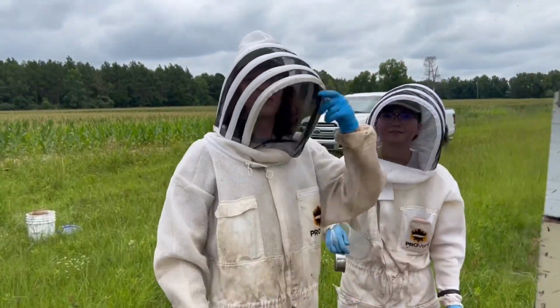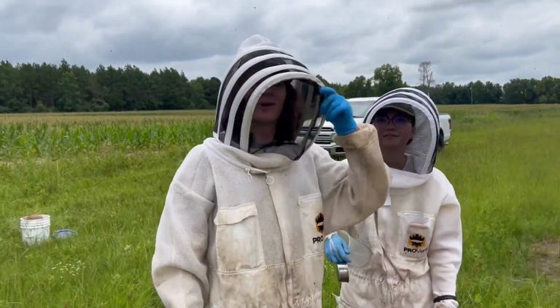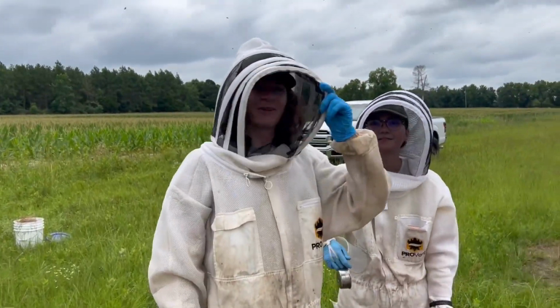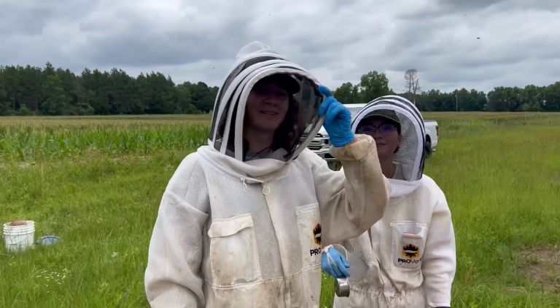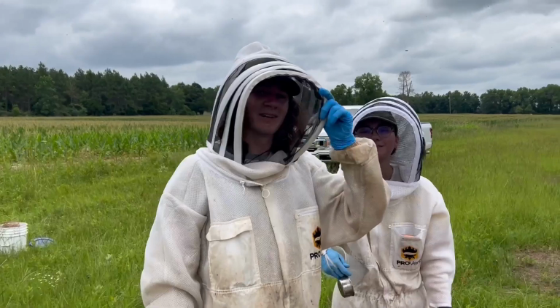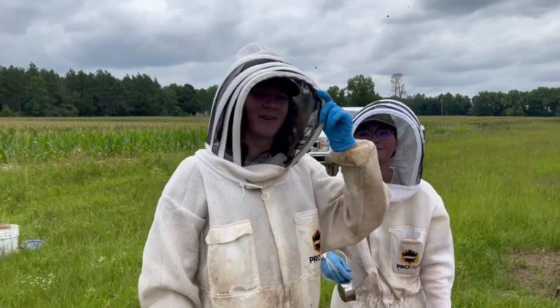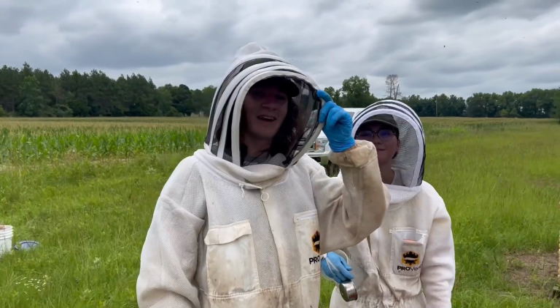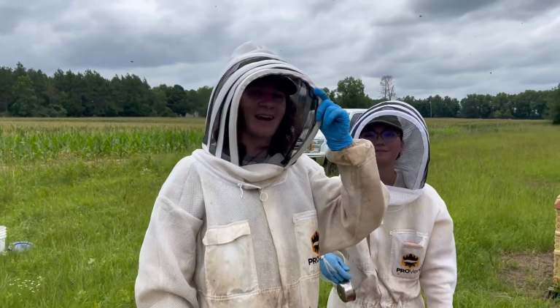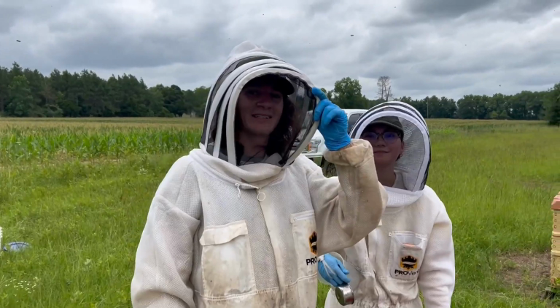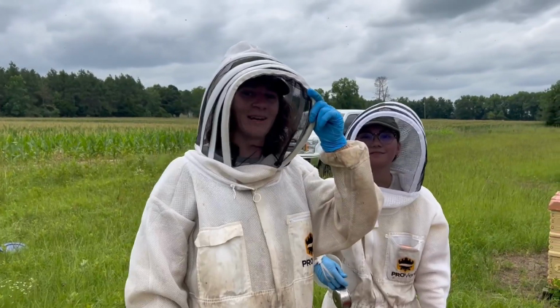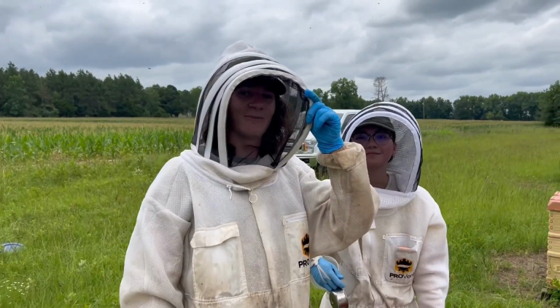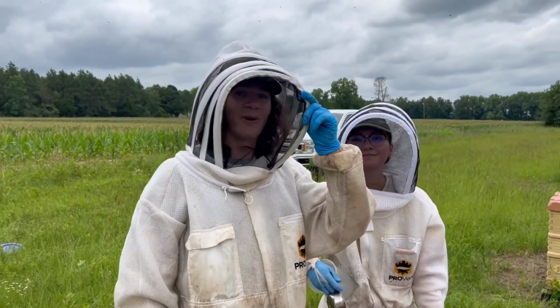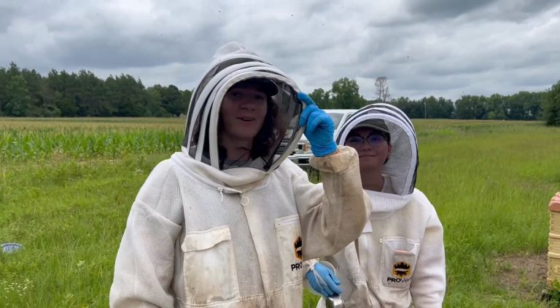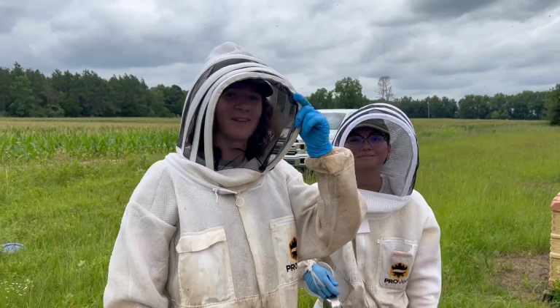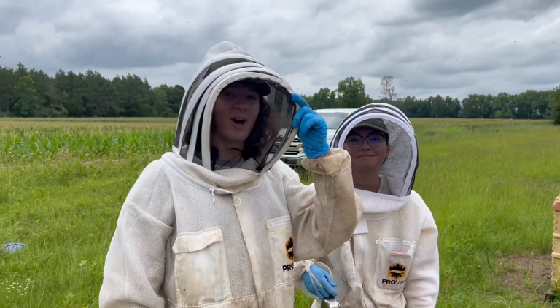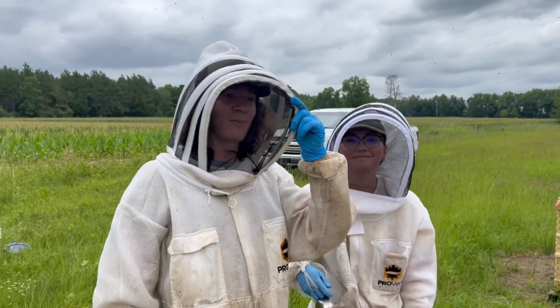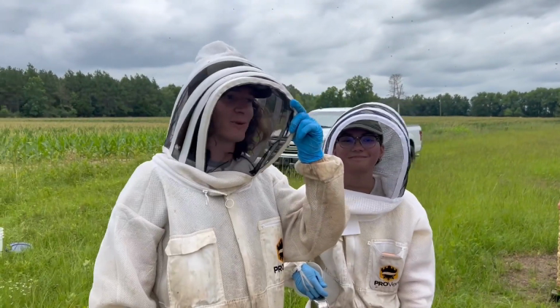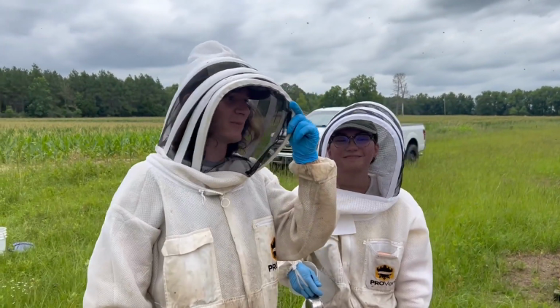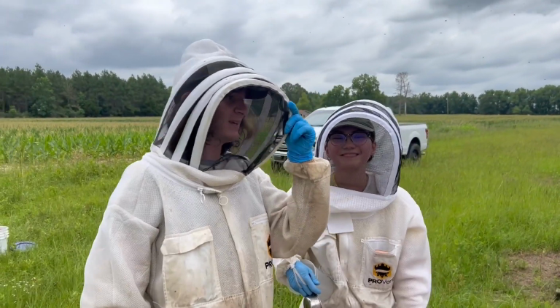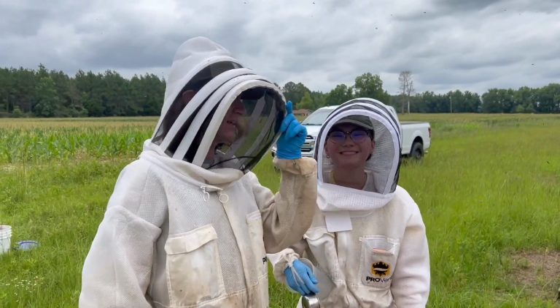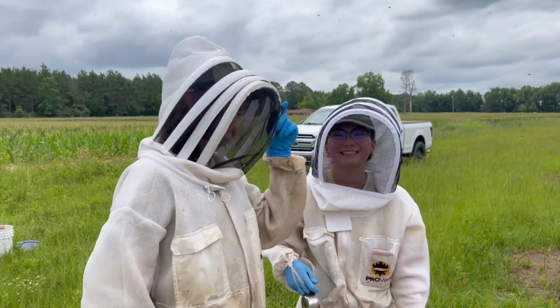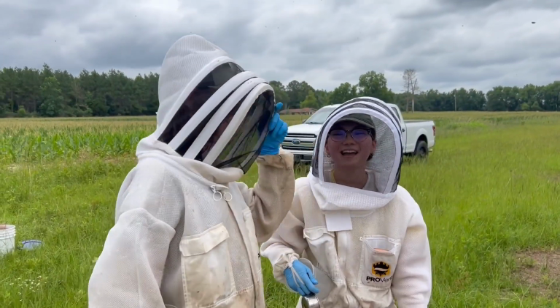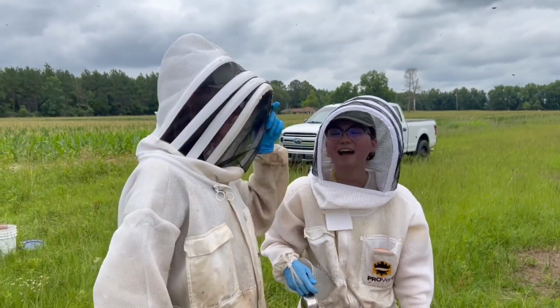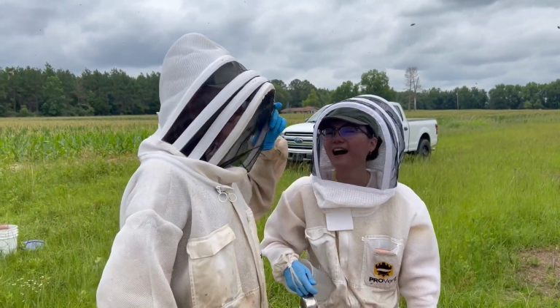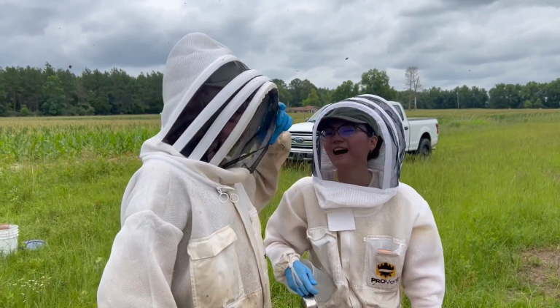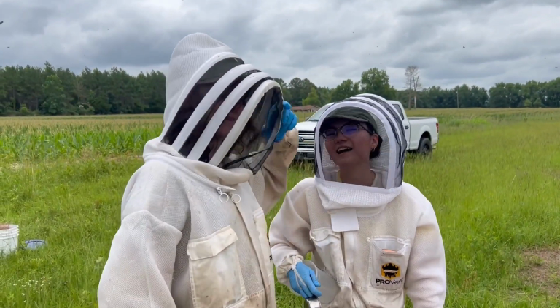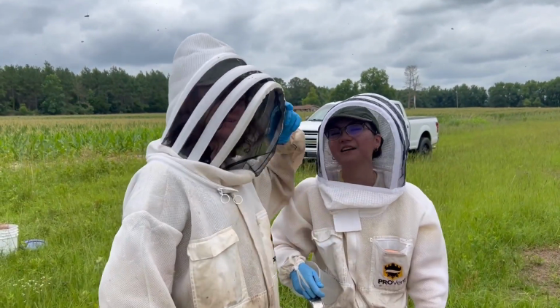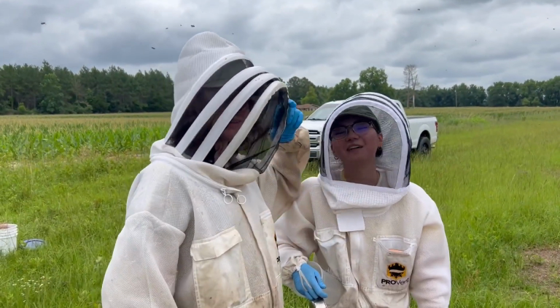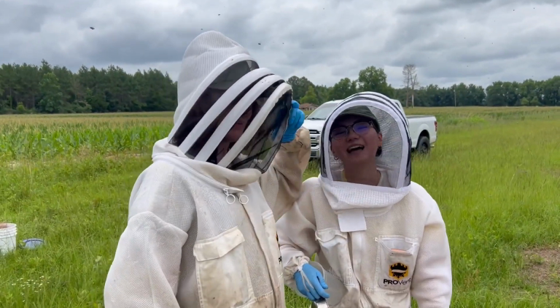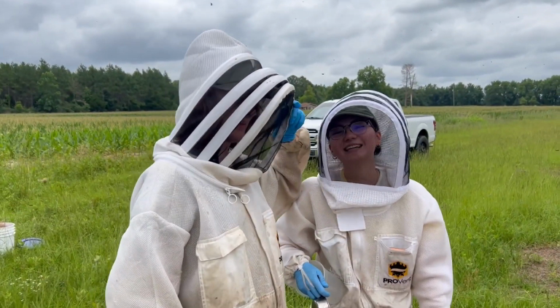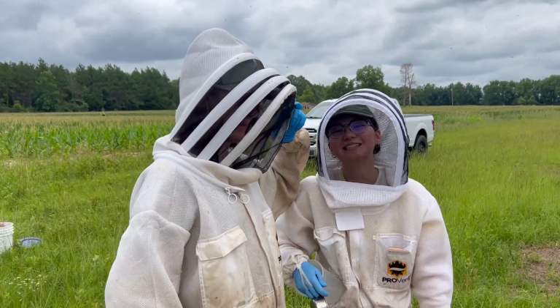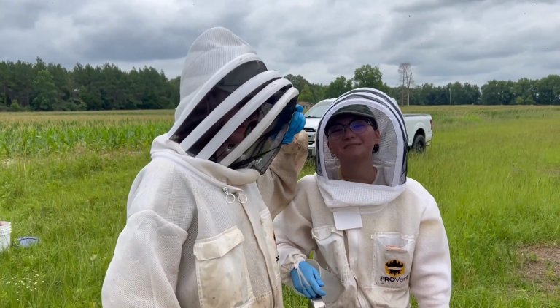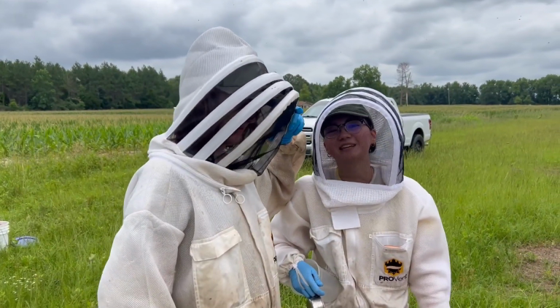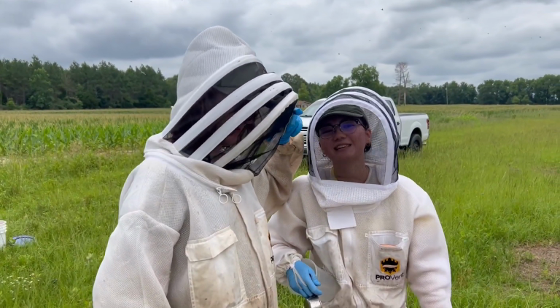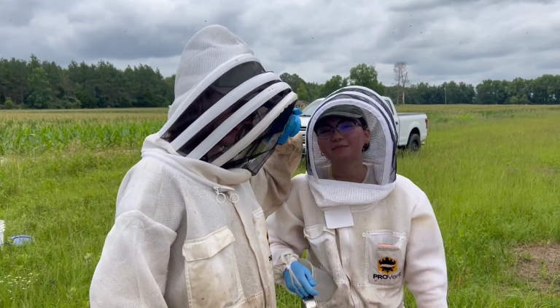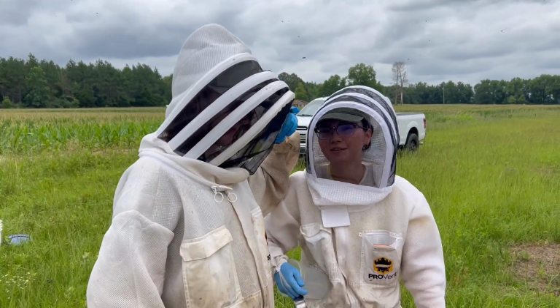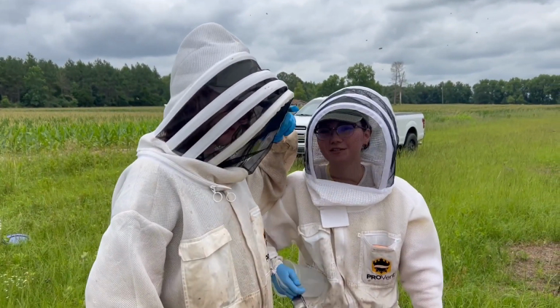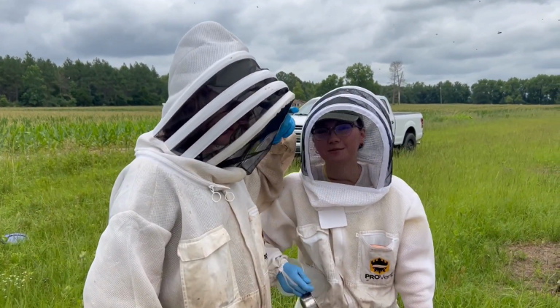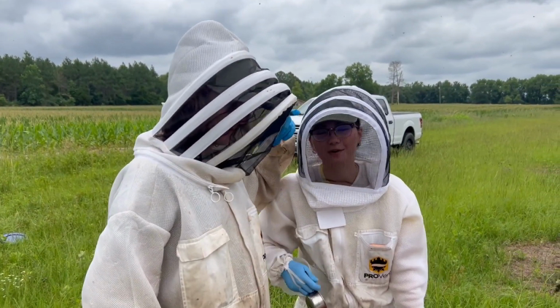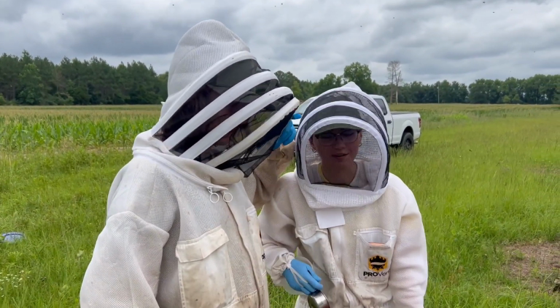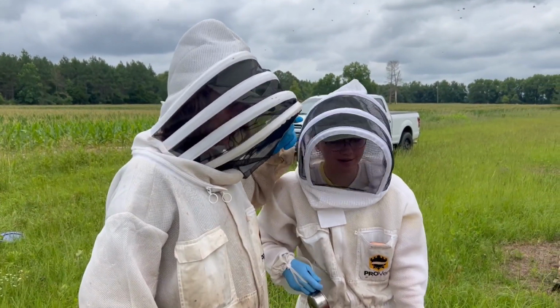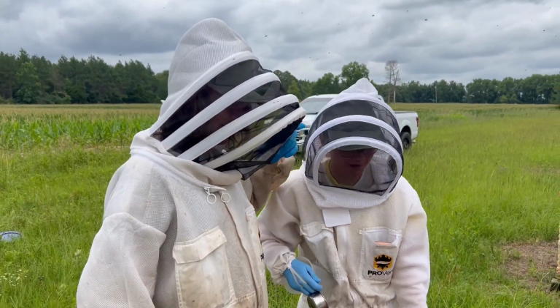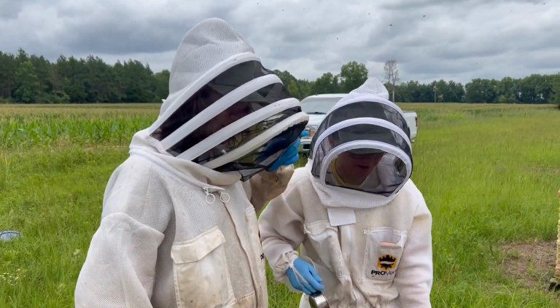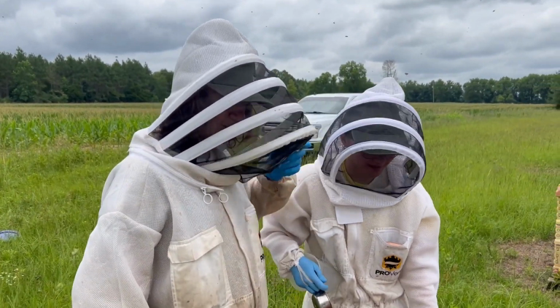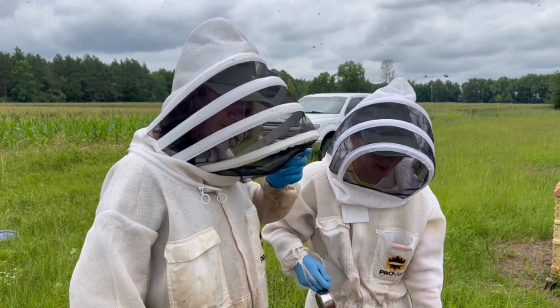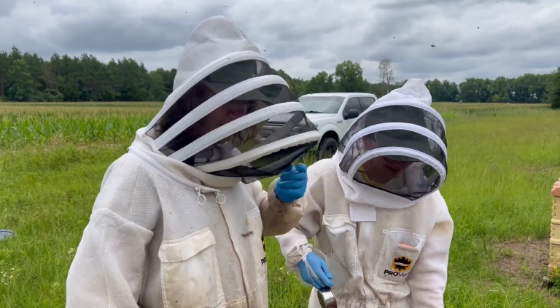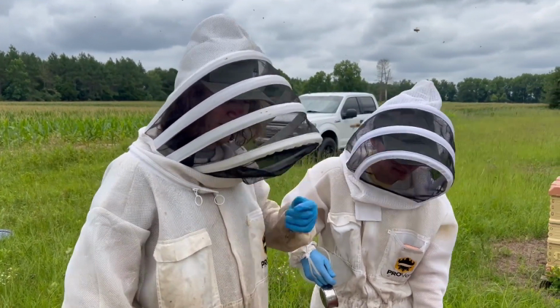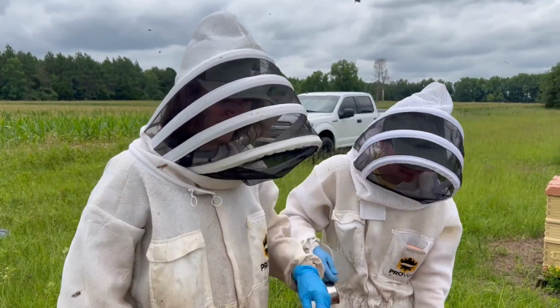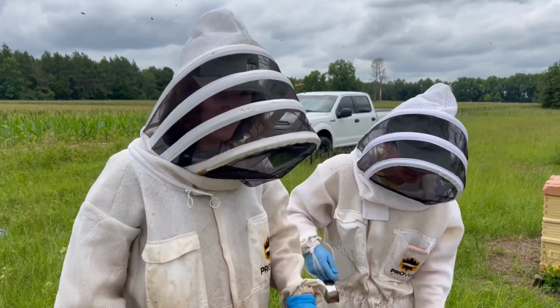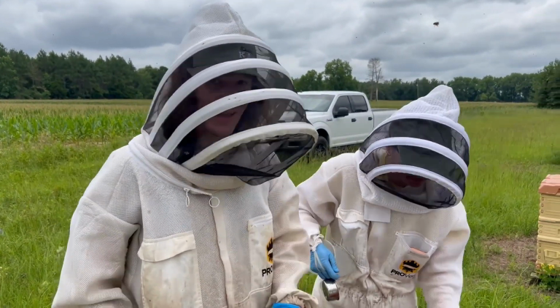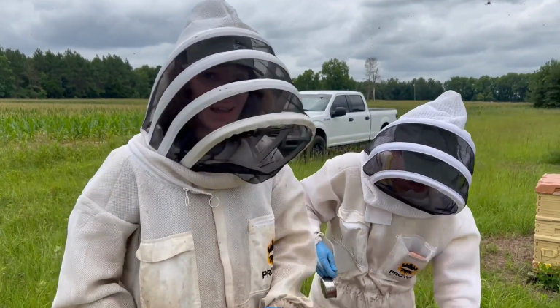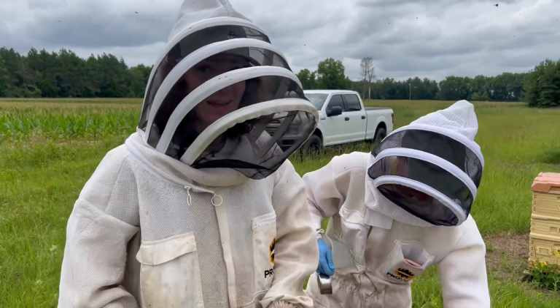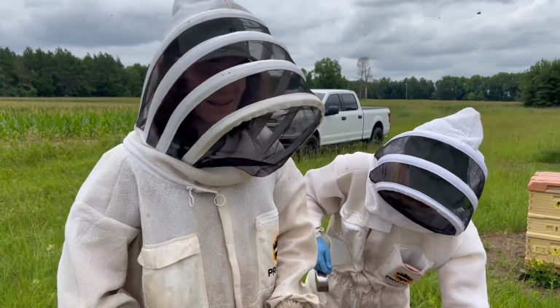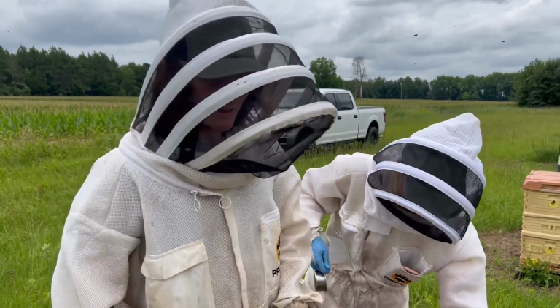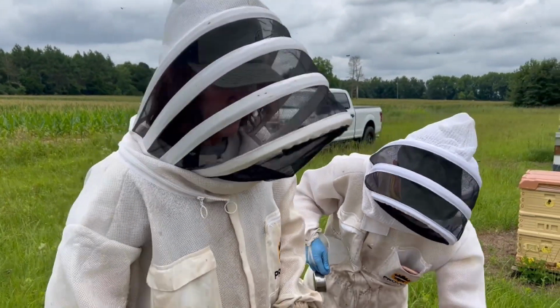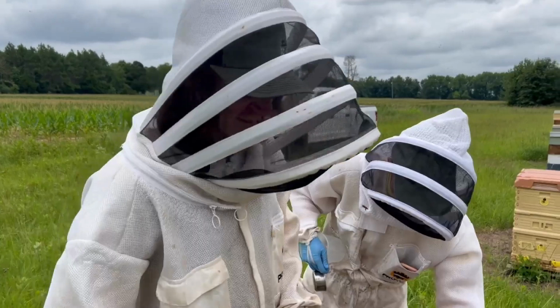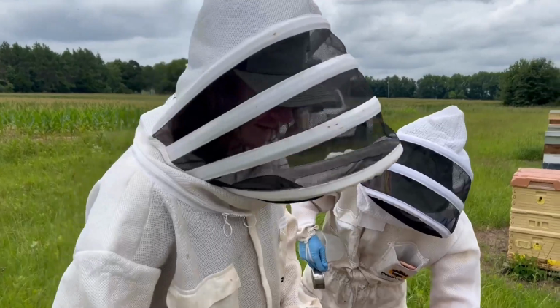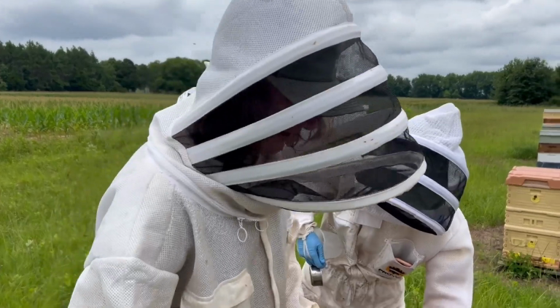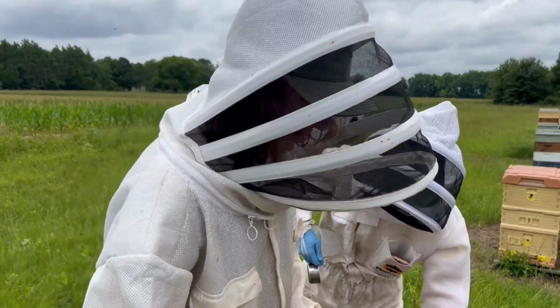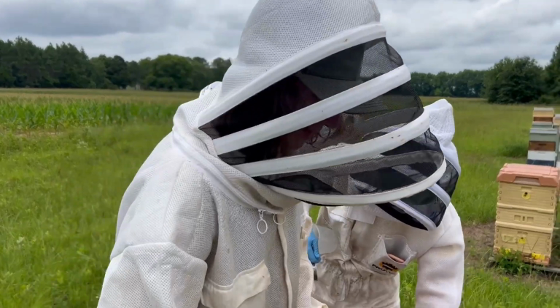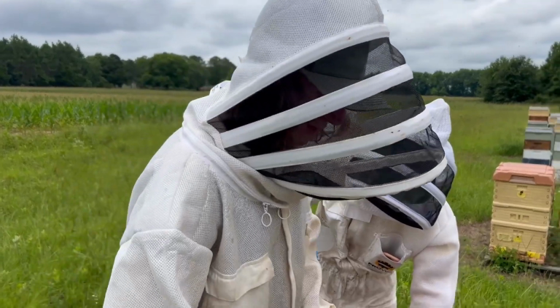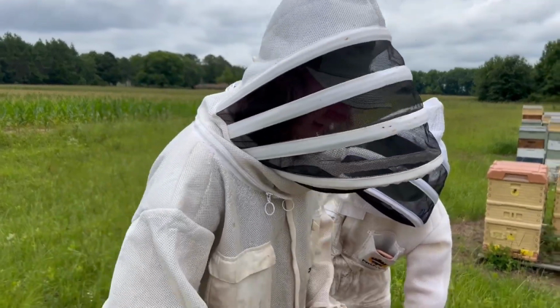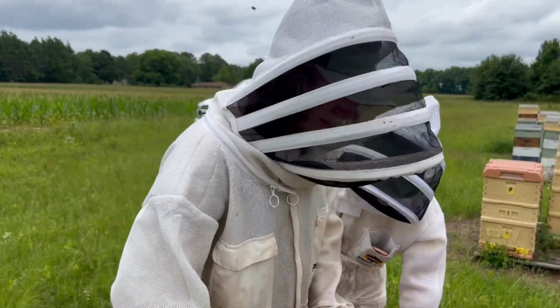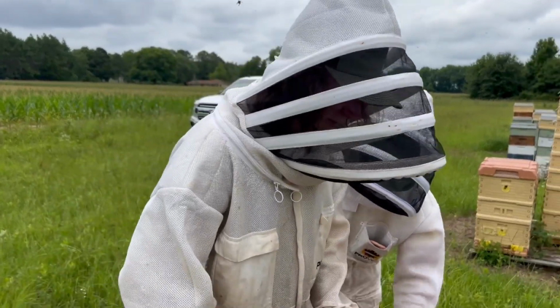I'm Rogan Tokash, I'm part of the Auburn Bee Lab. I'm Alex Smith, I'm also part of the Auburn Bee Lab. Tell me what you guys are doing out here today.